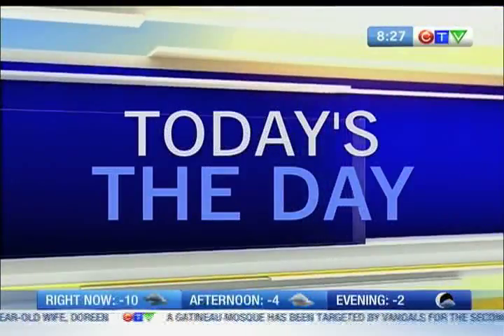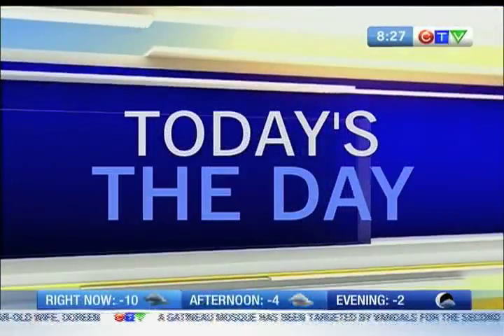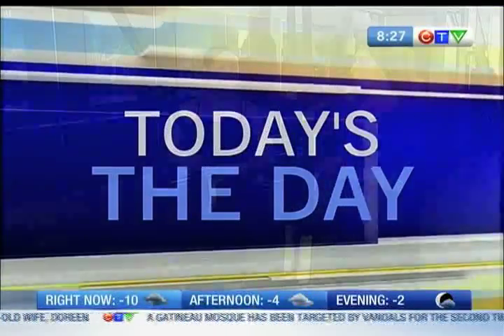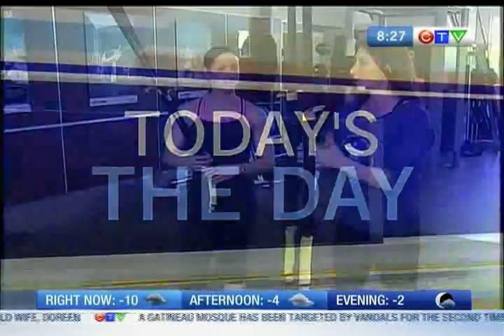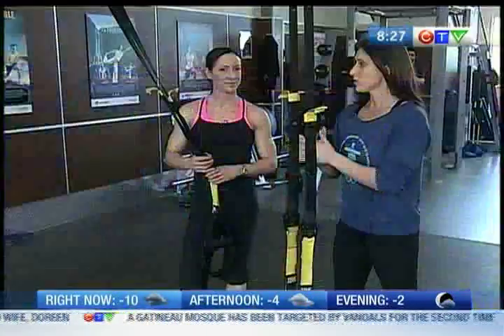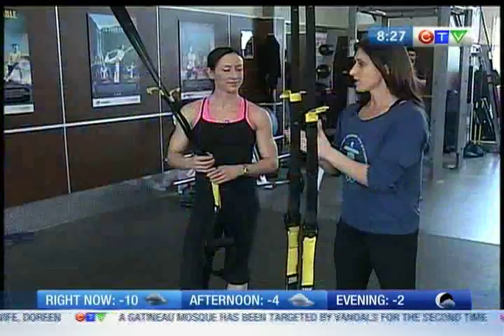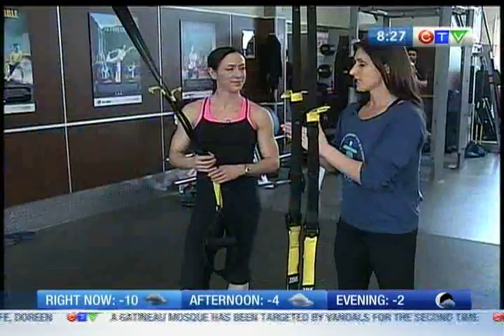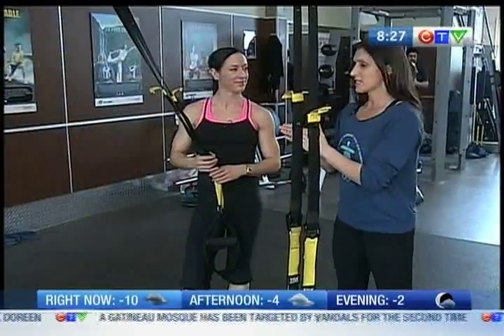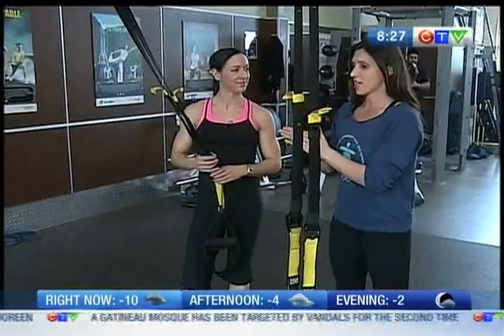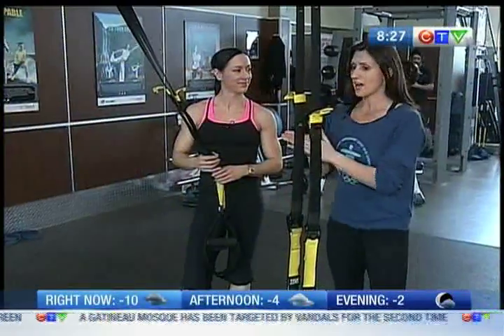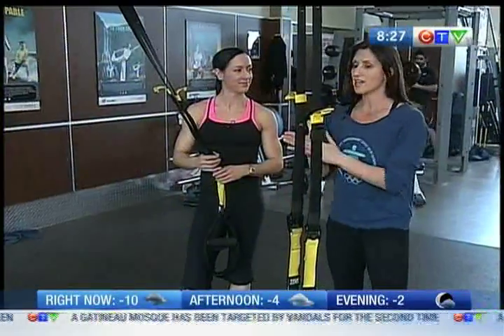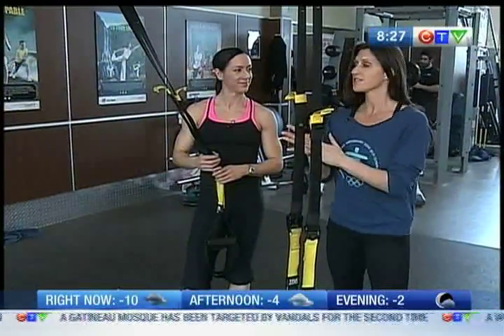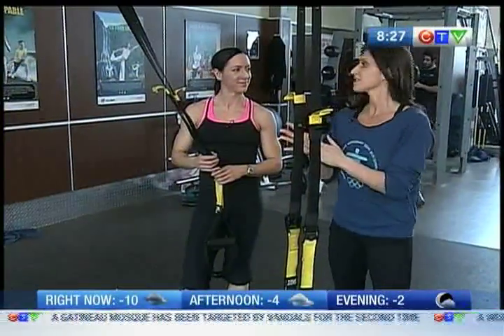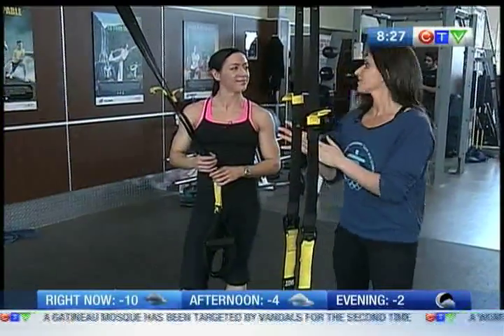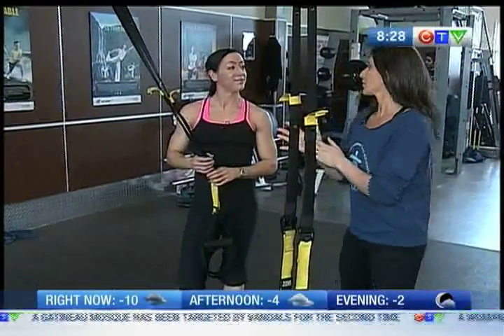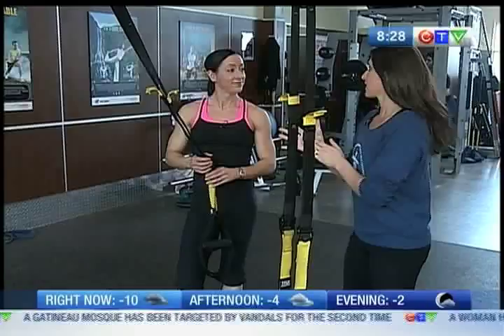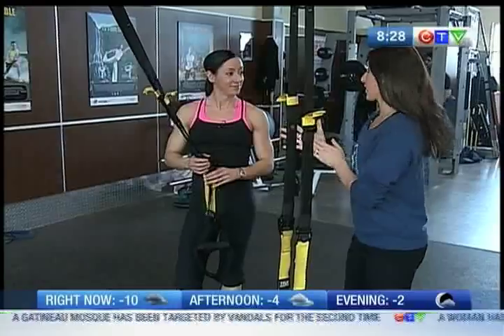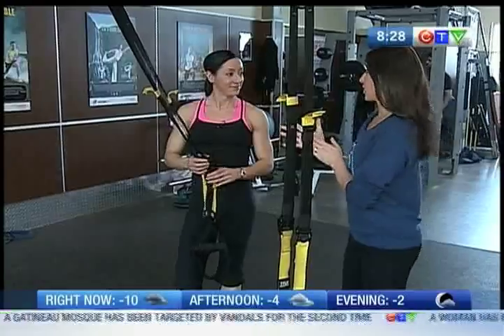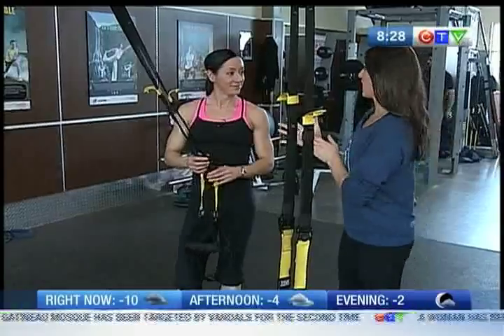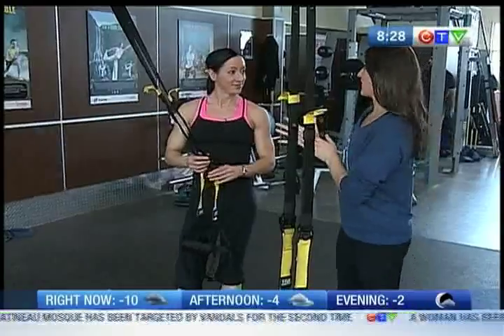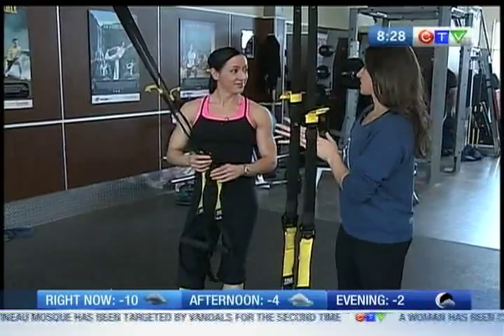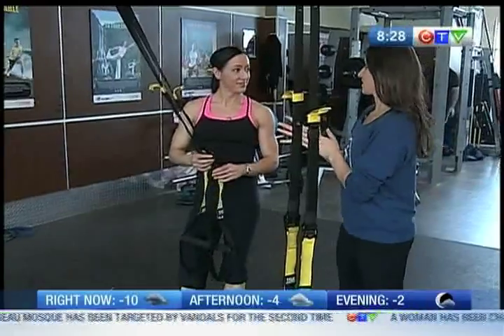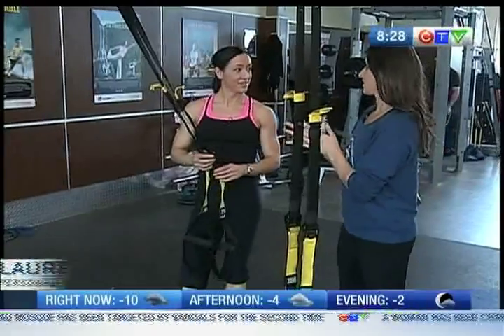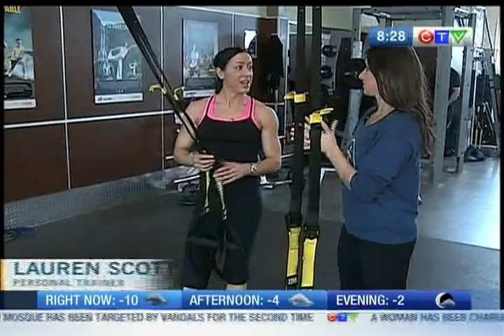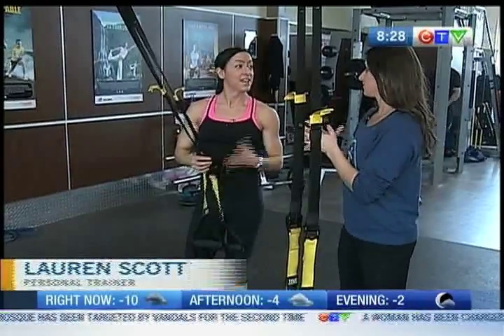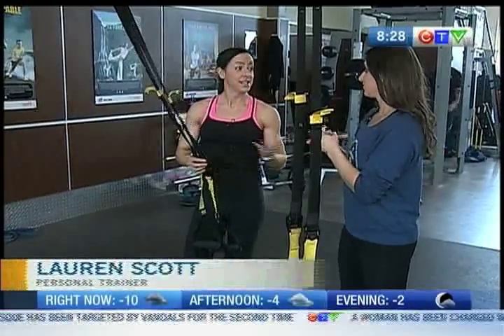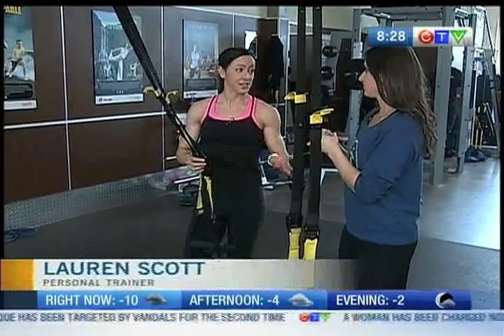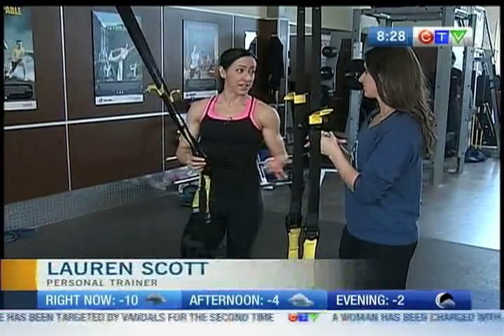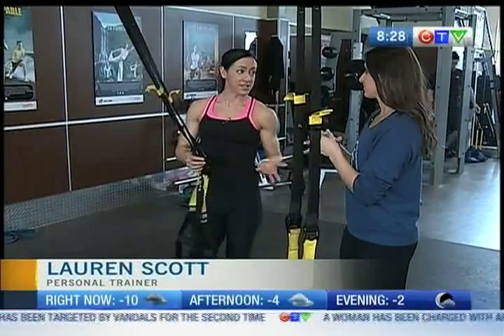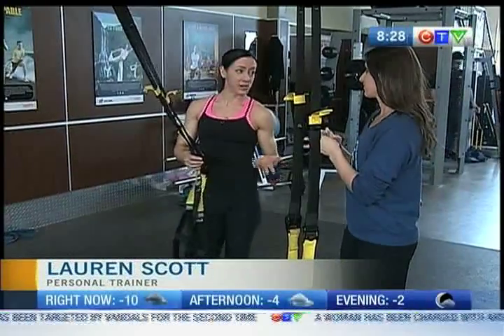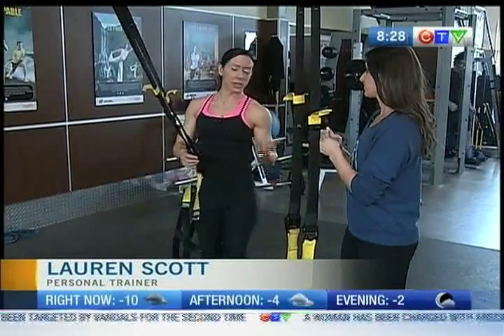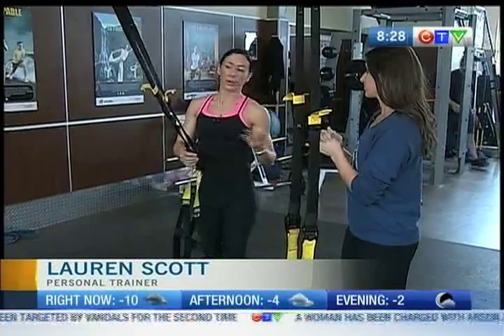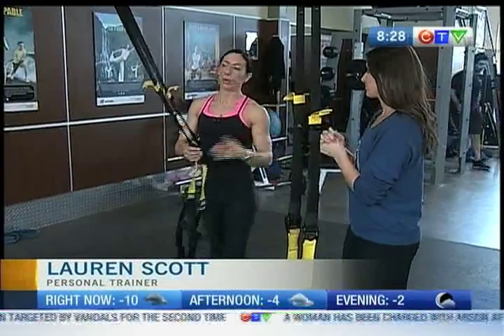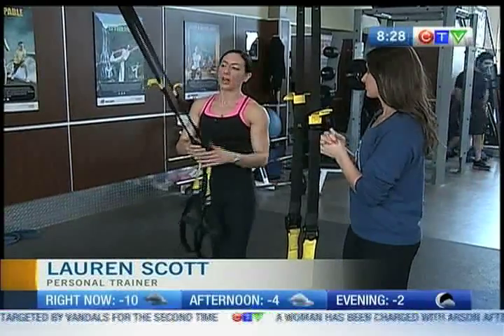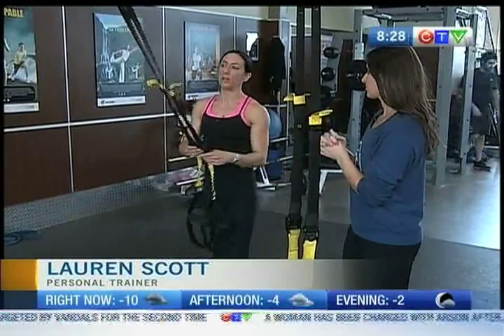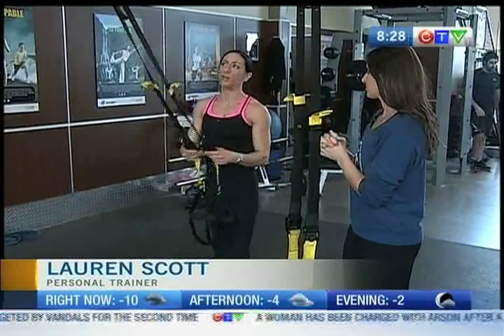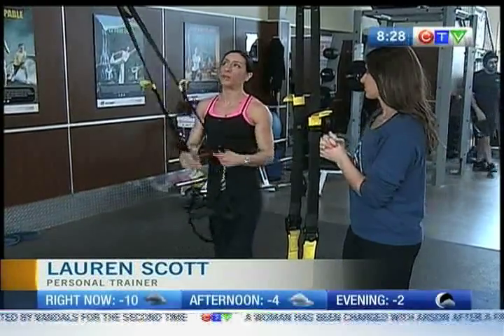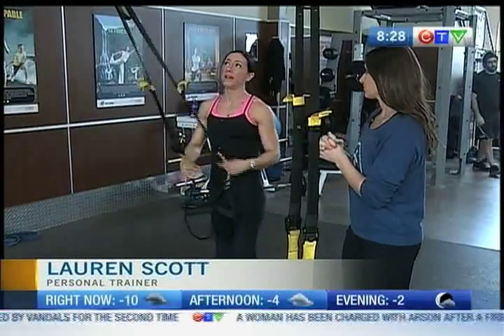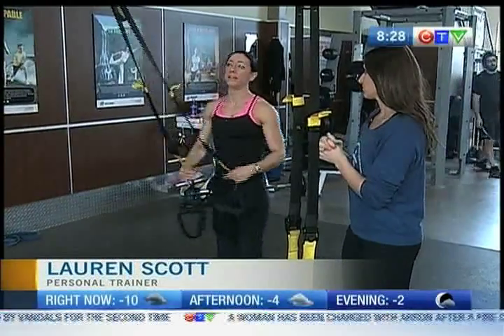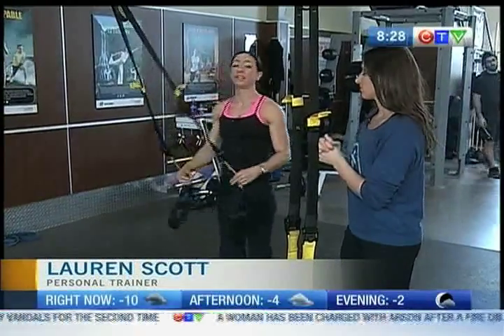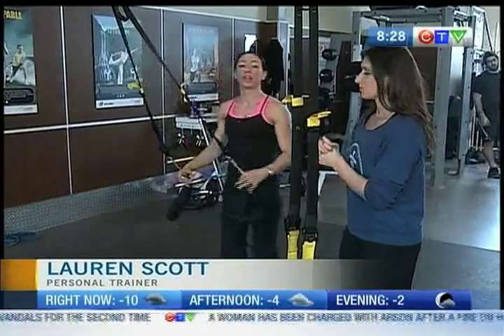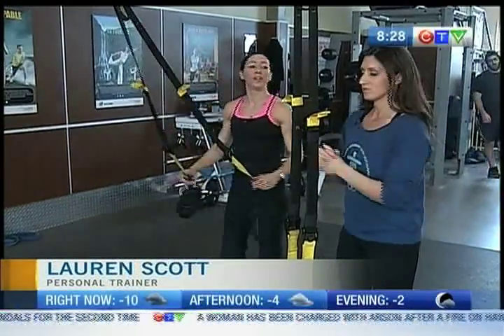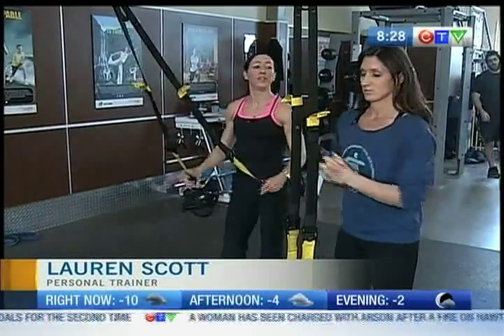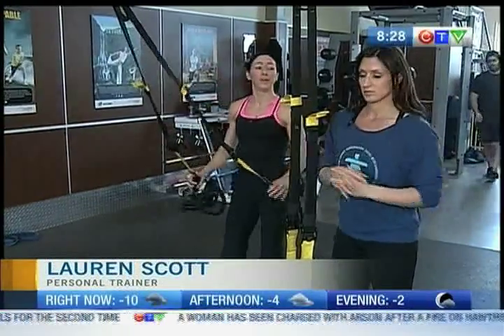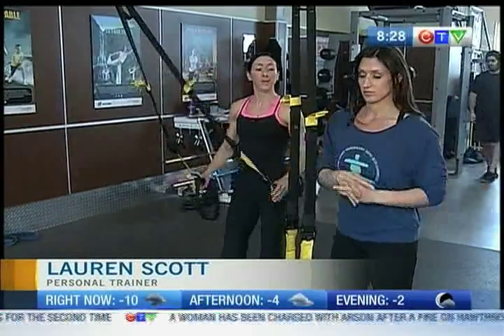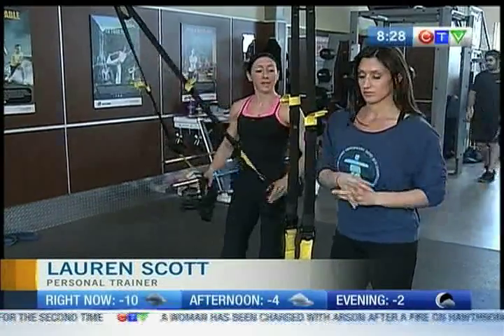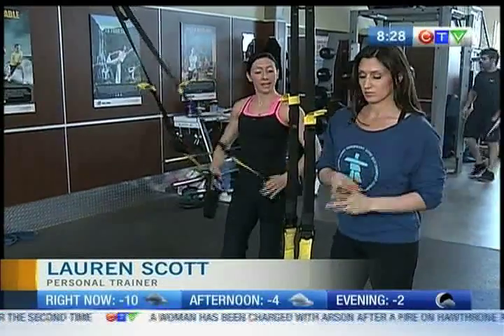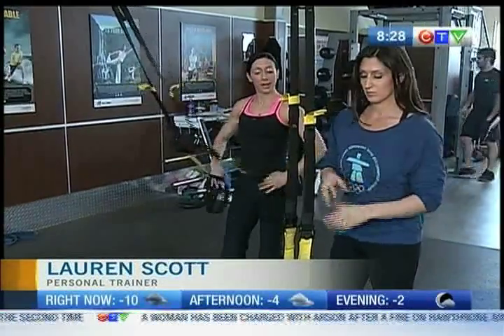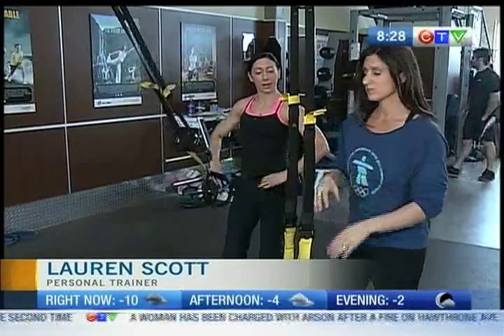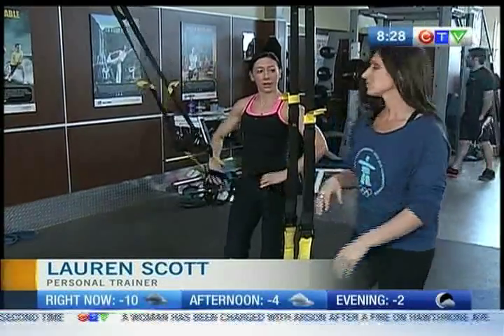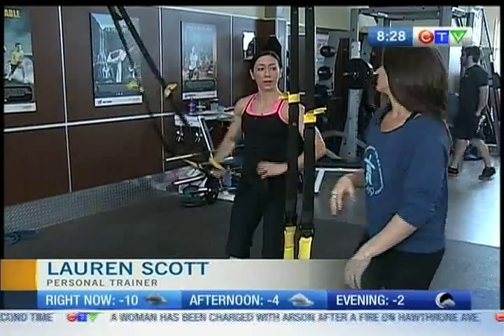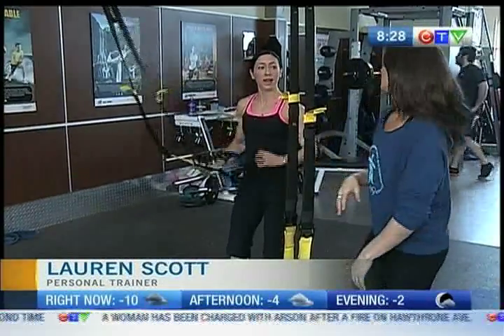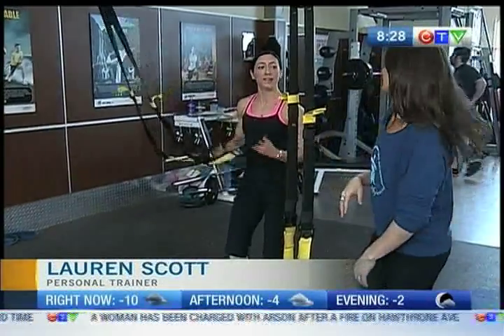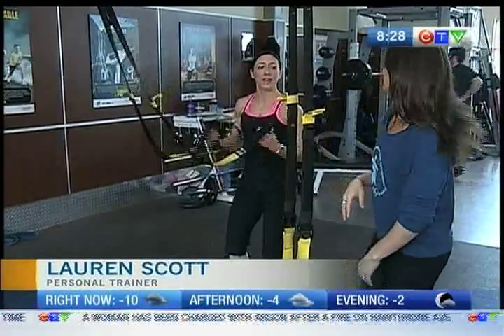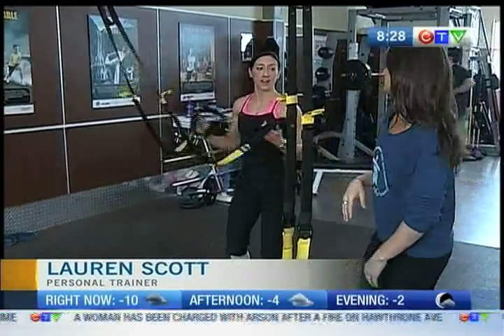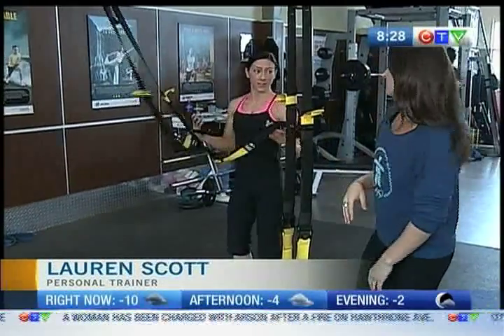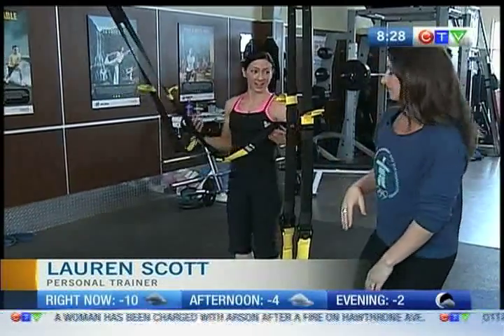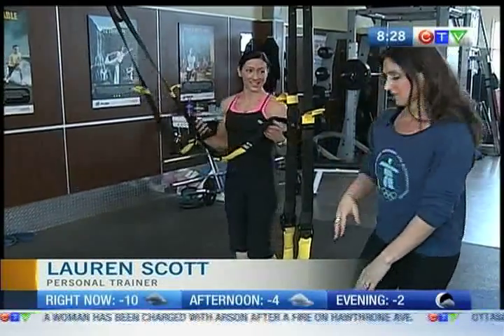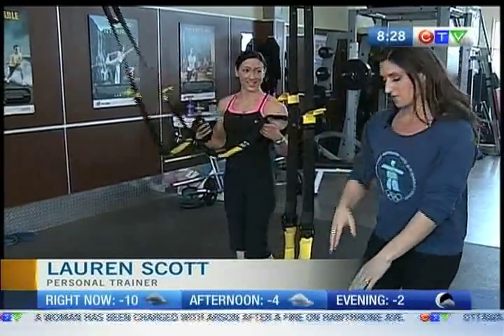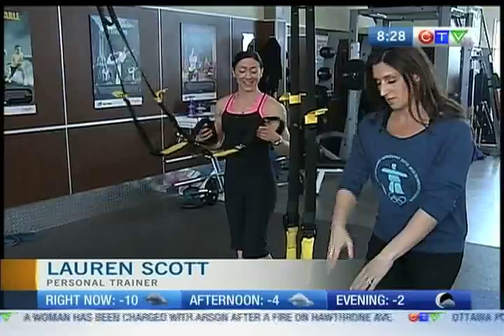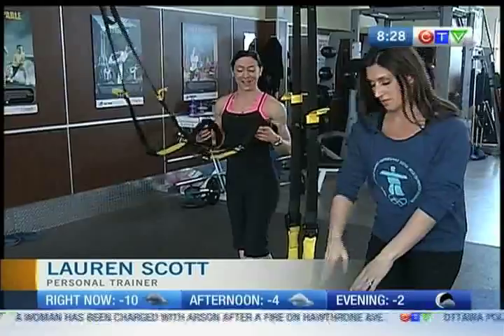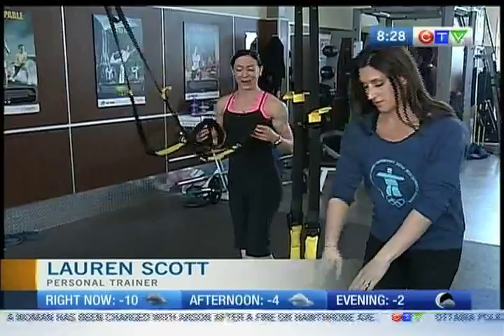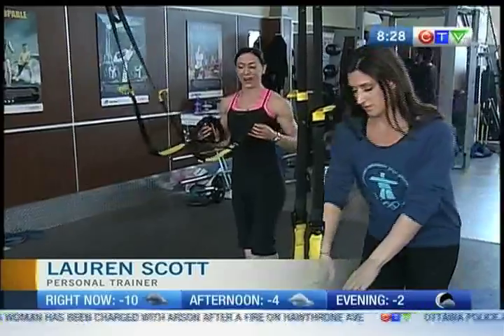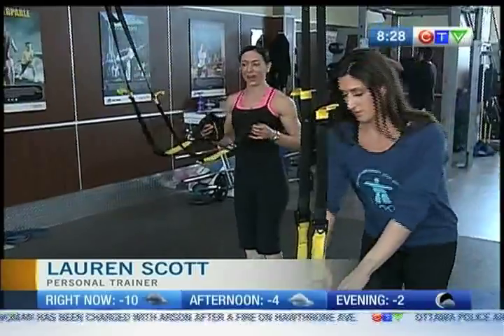We're using the TRX, focusing on our legs. So lower body movement starting from a beginner and then advancing that, okay?